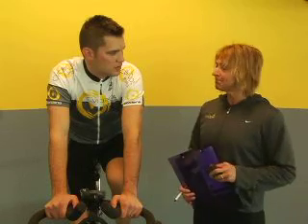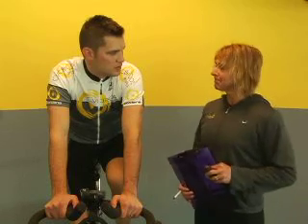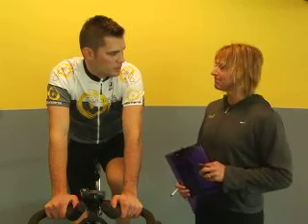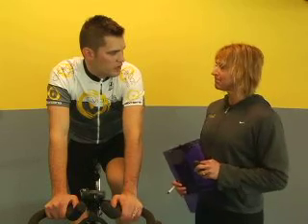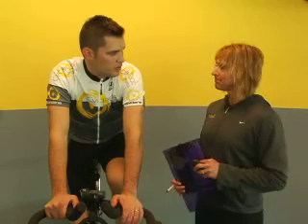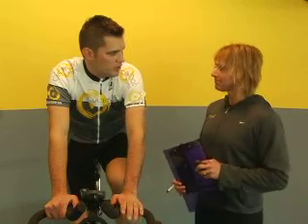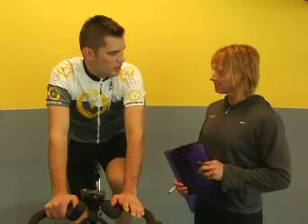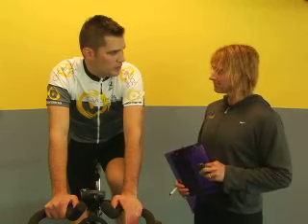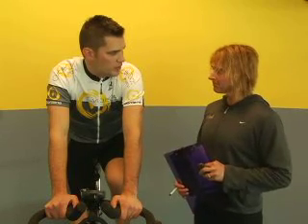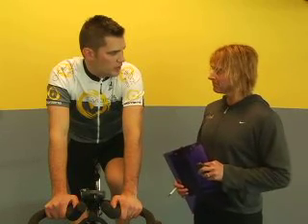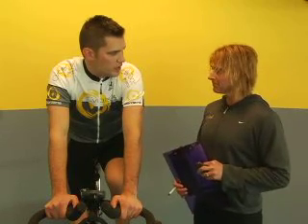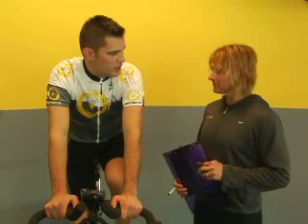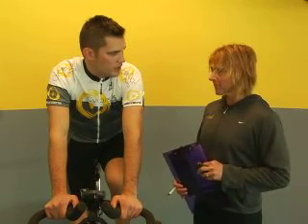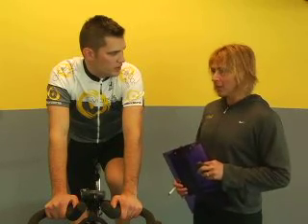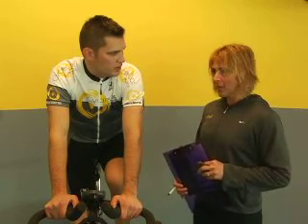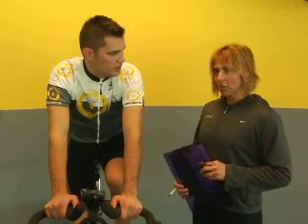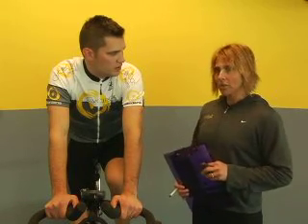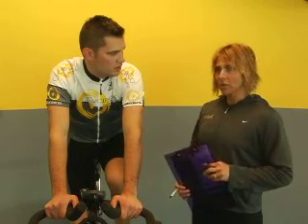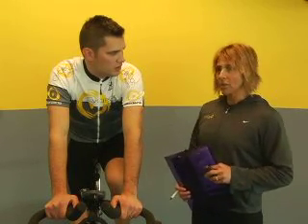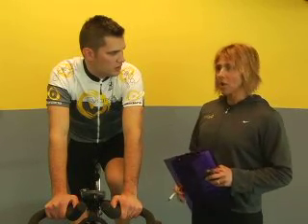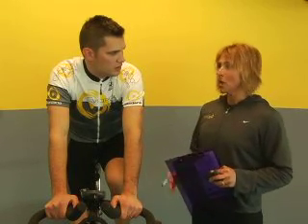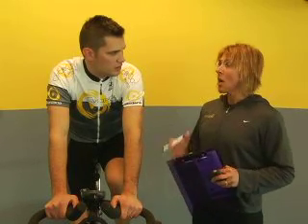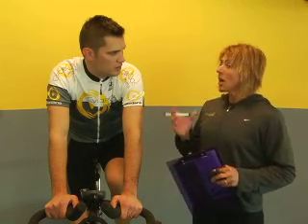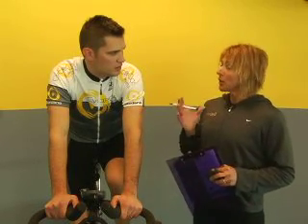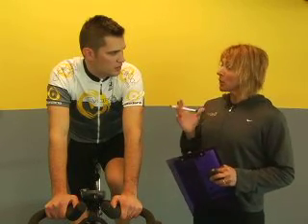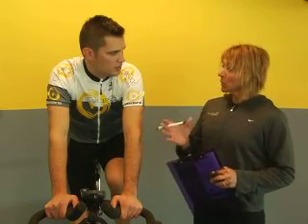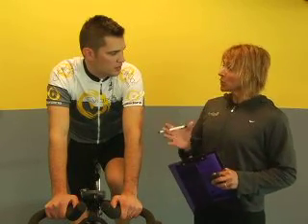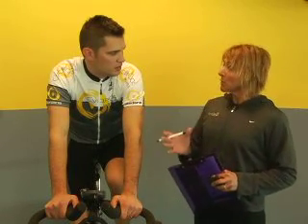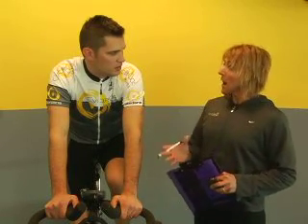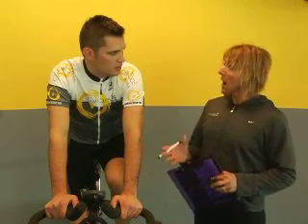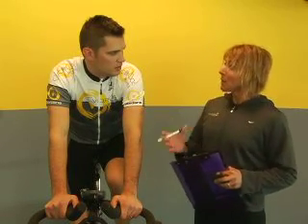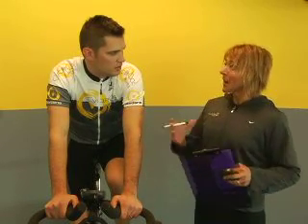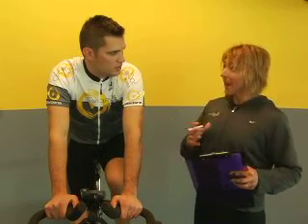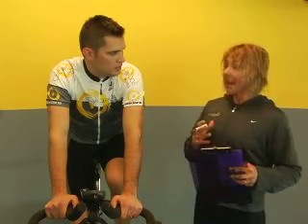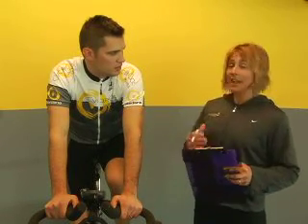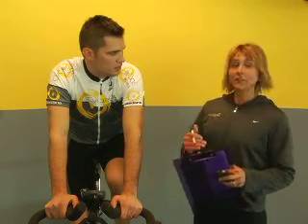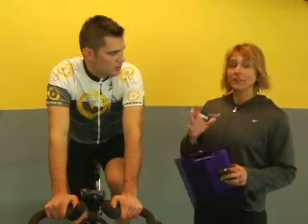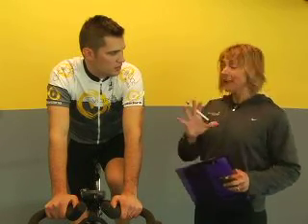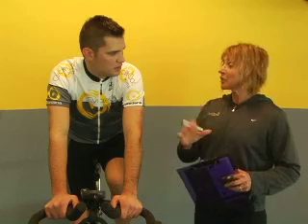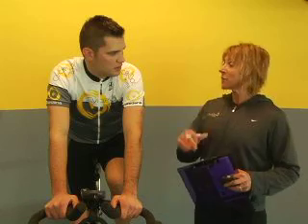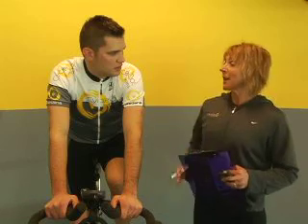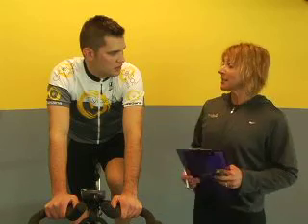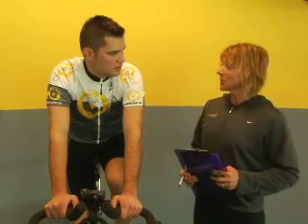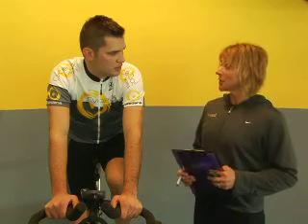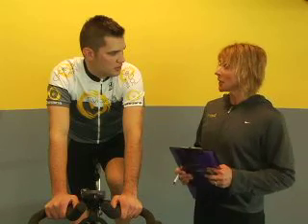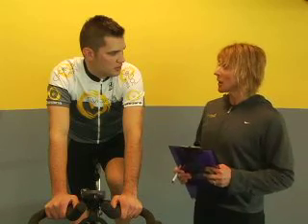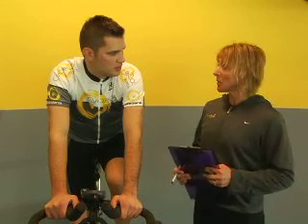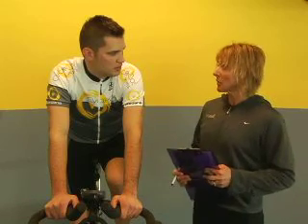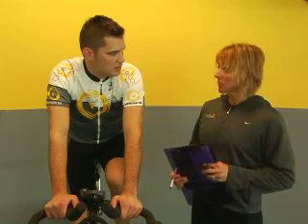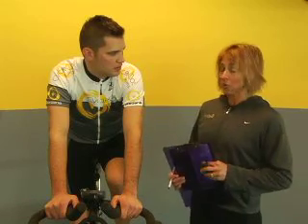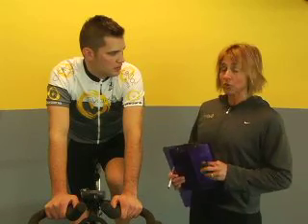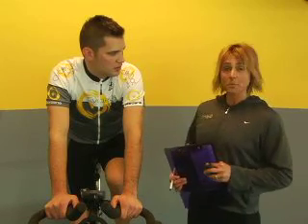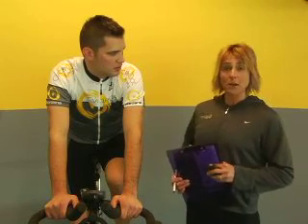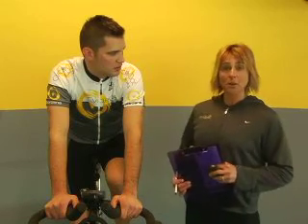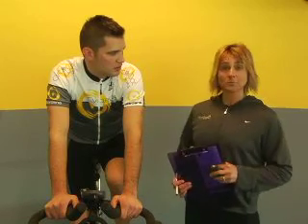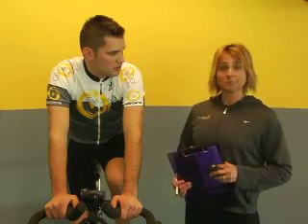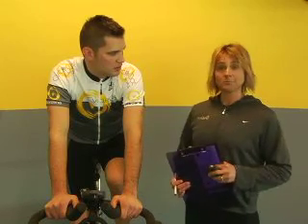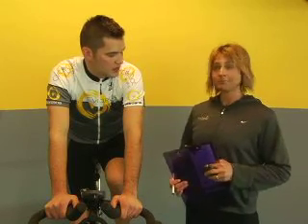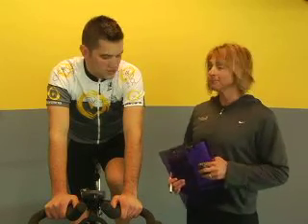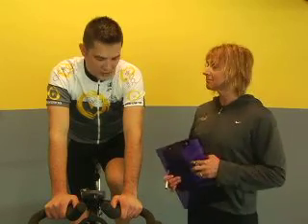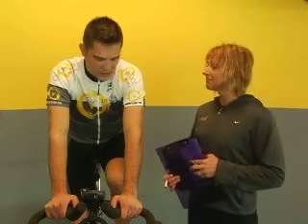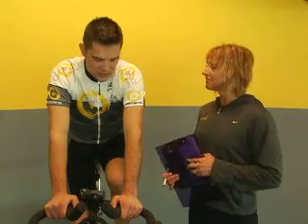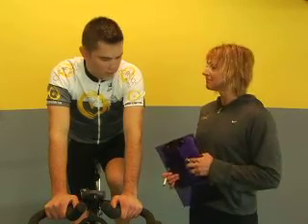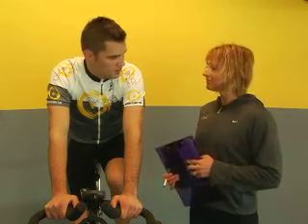So I'm going to know a real number when I get out of here. You're going to know your threshold power and five training zones to go with your threshold power. Excellent. Let's do it.